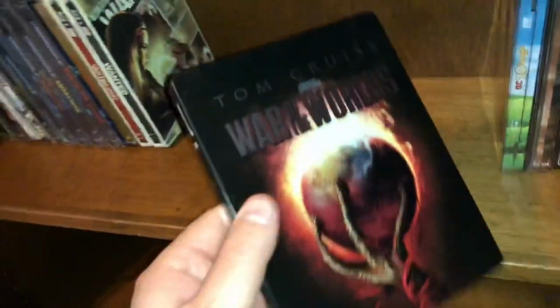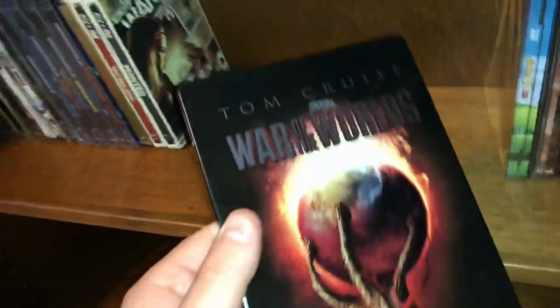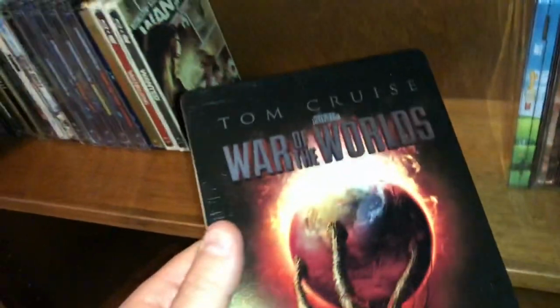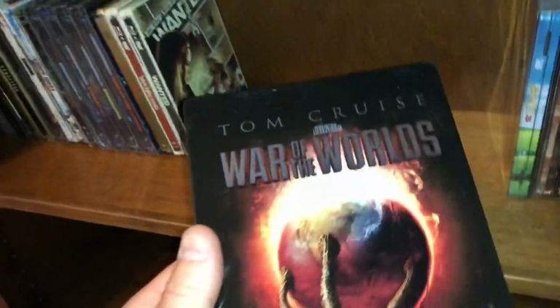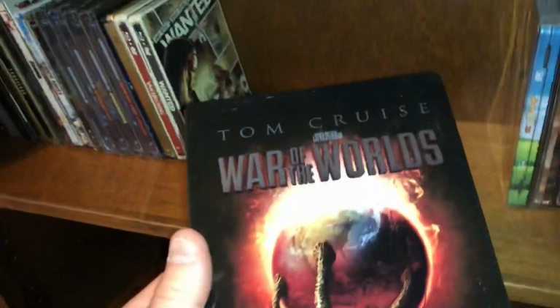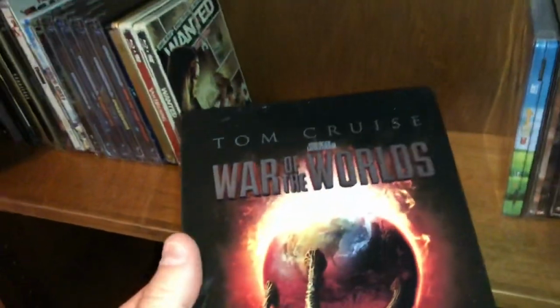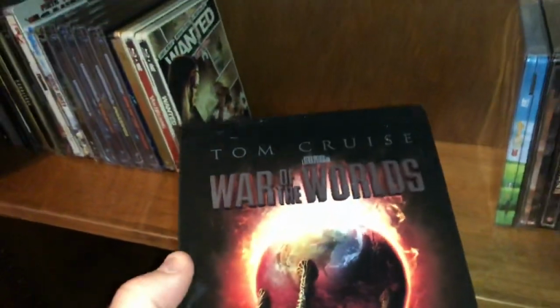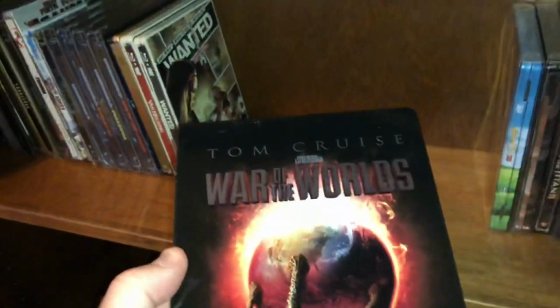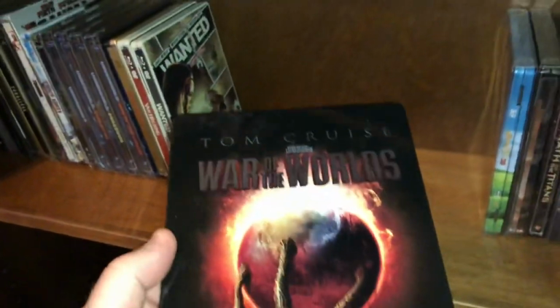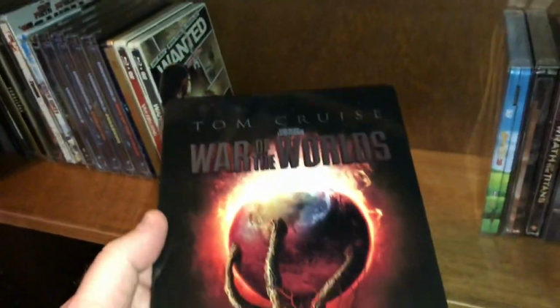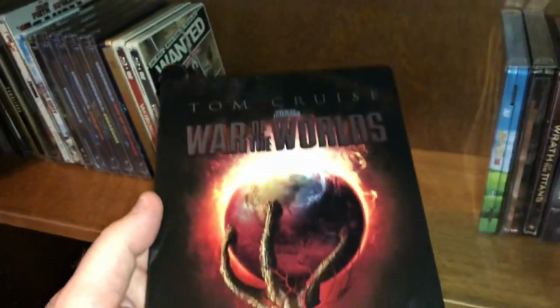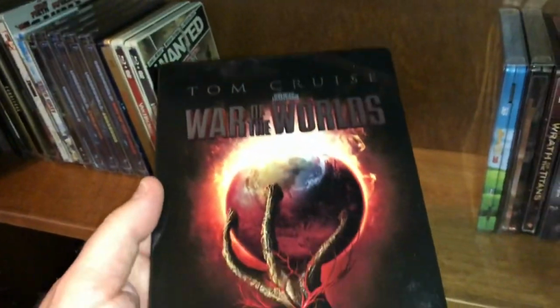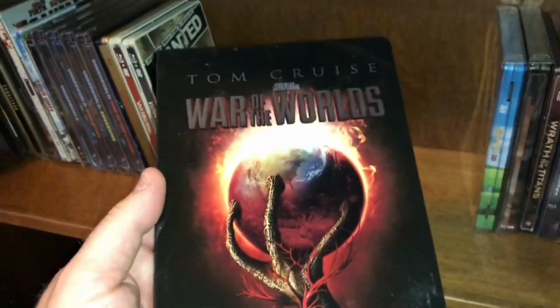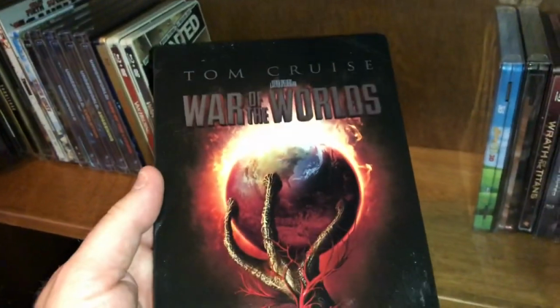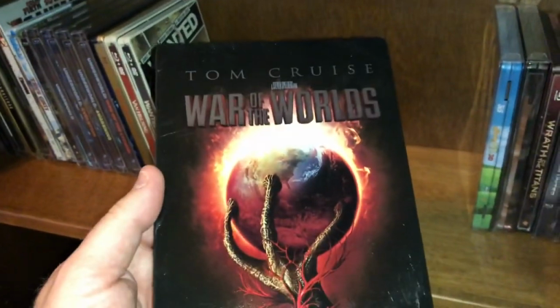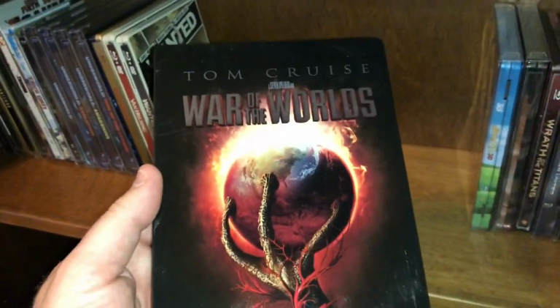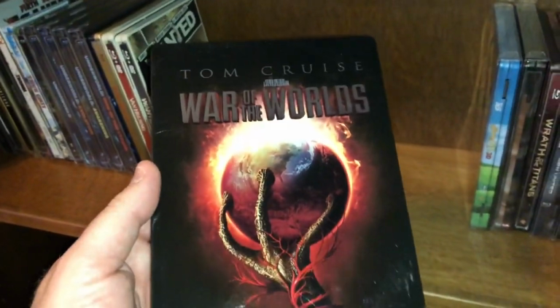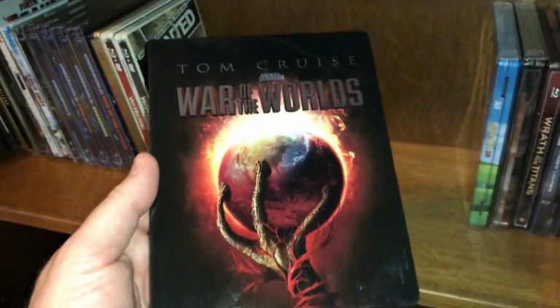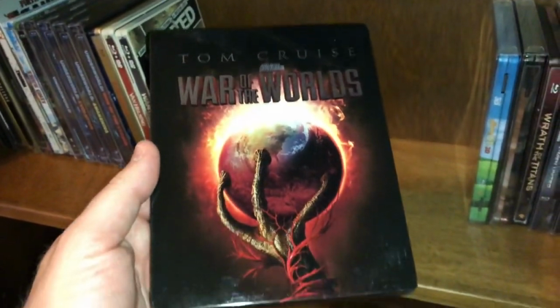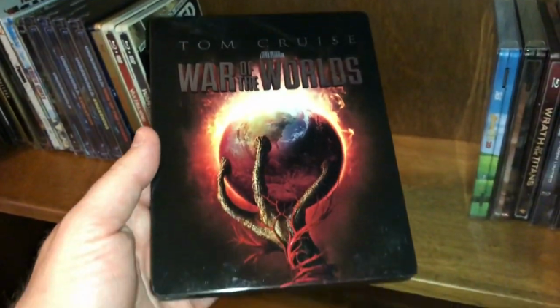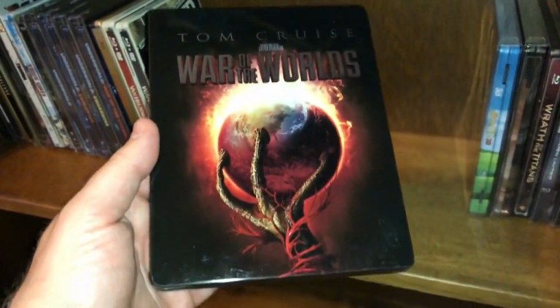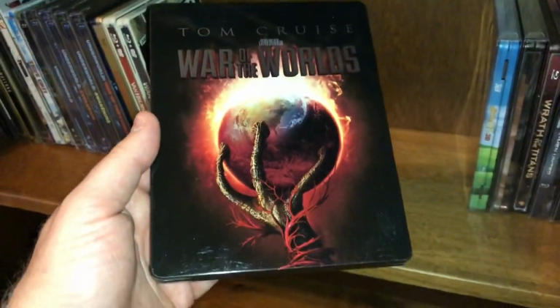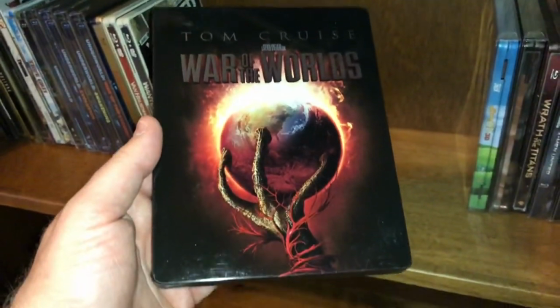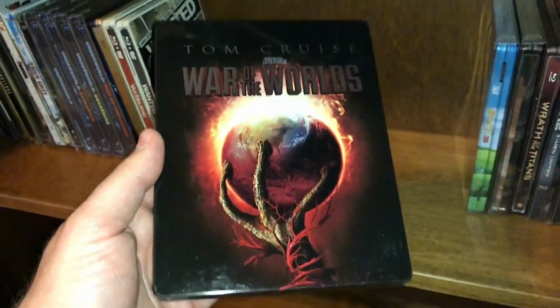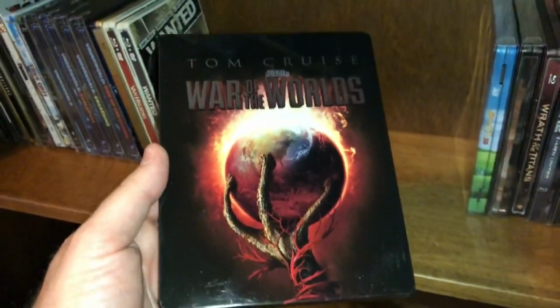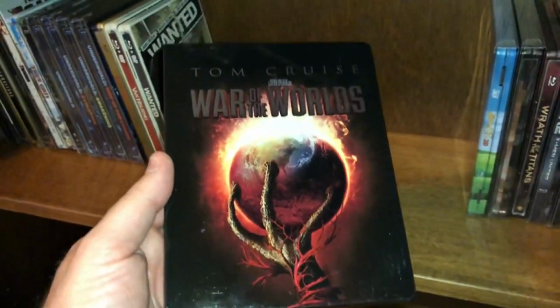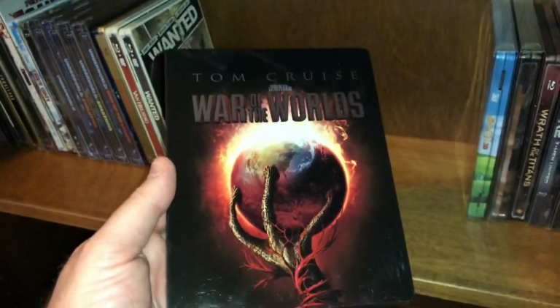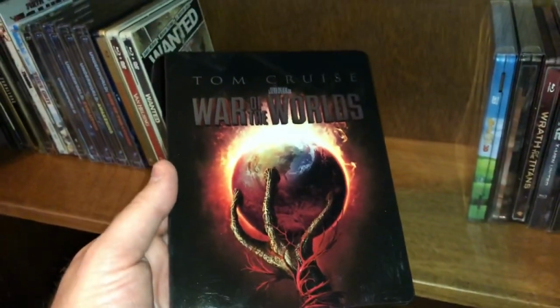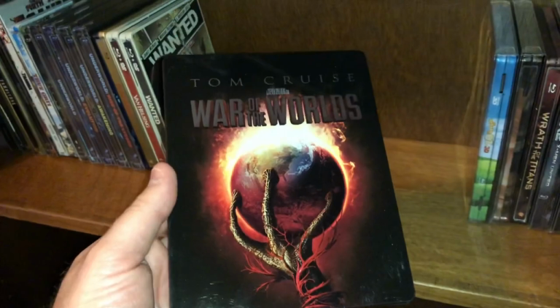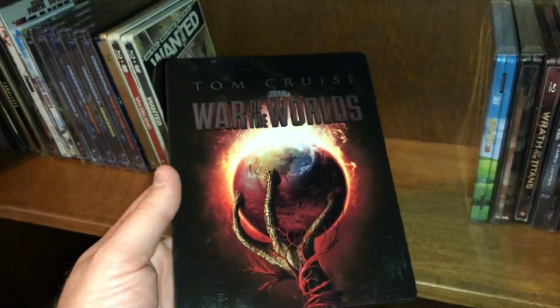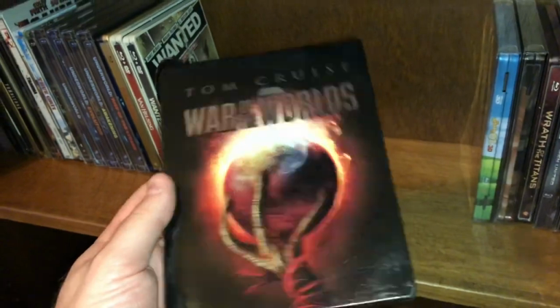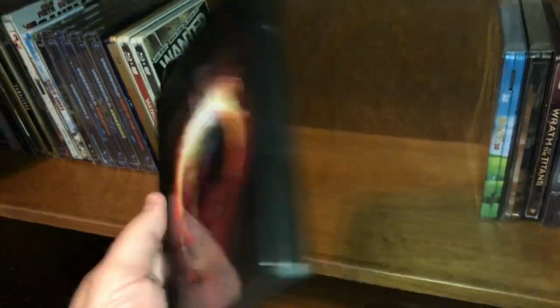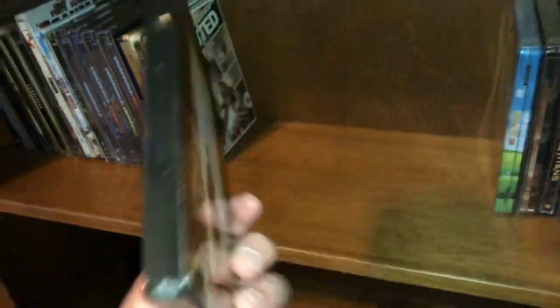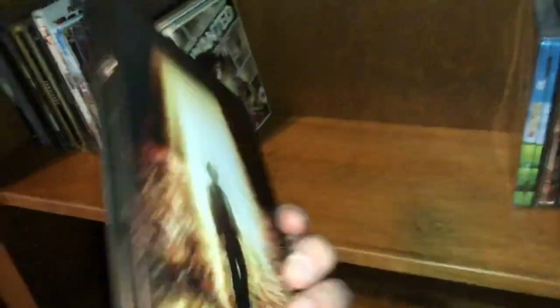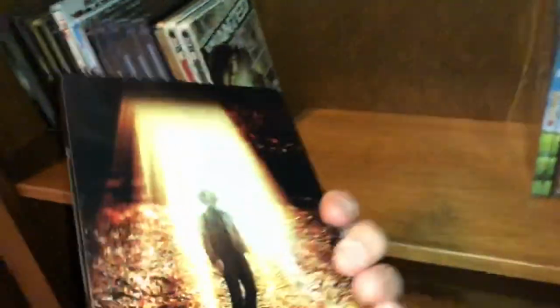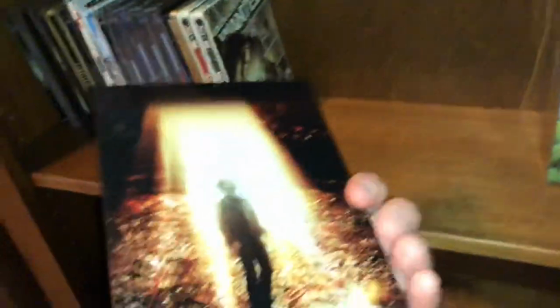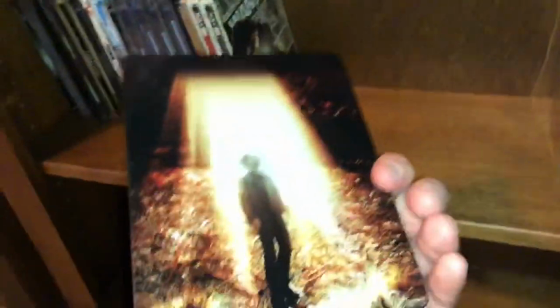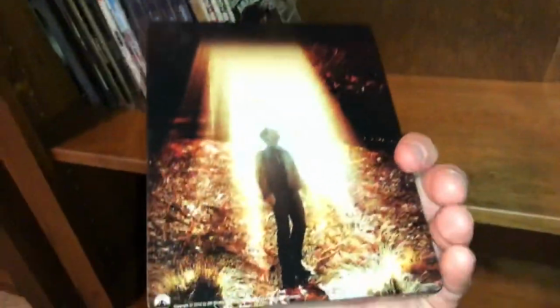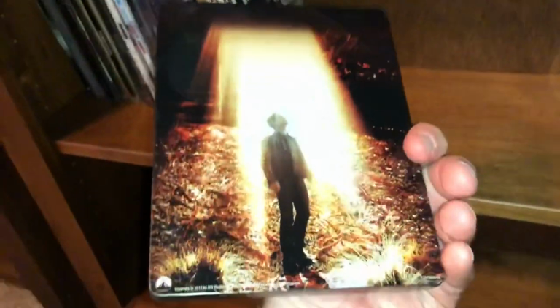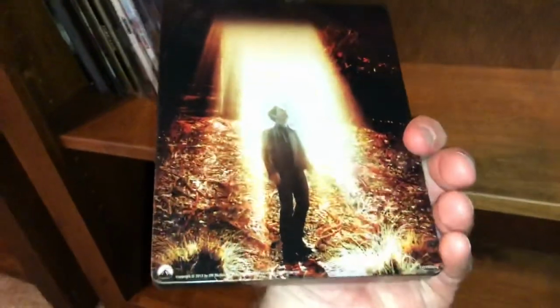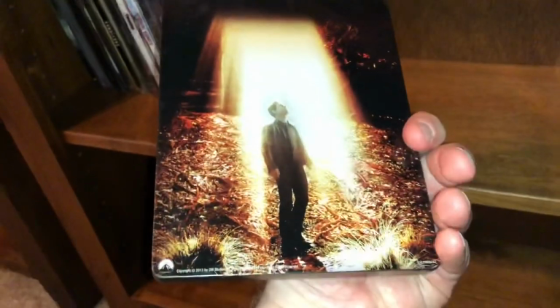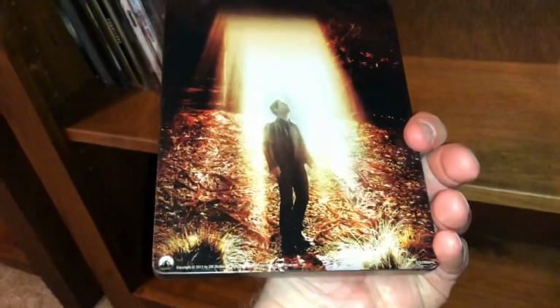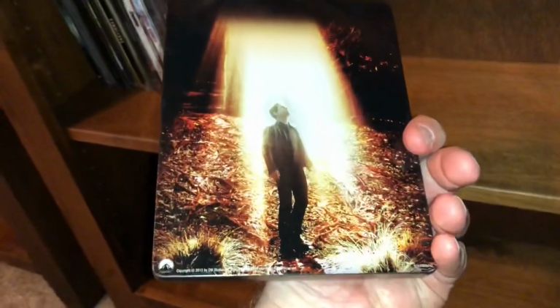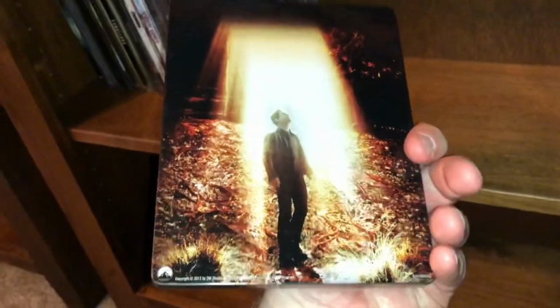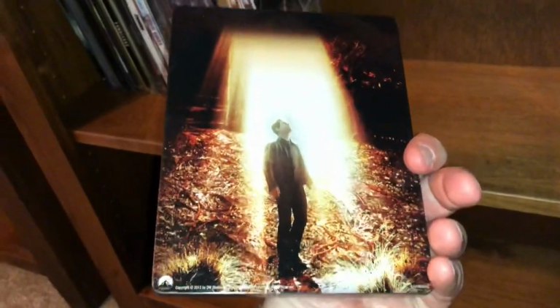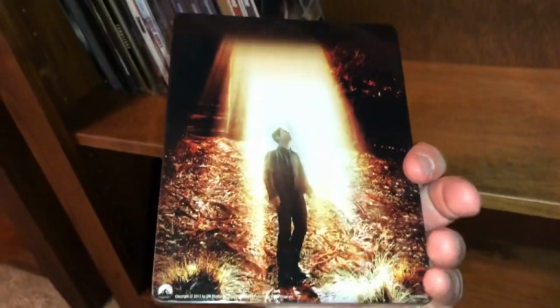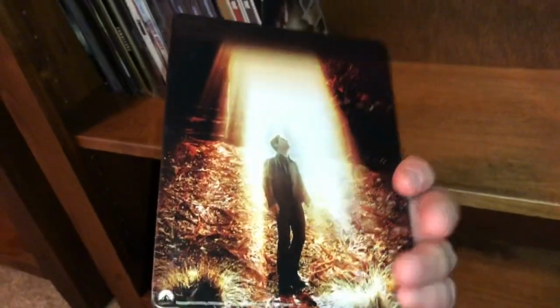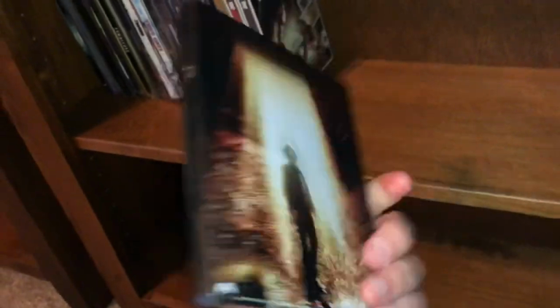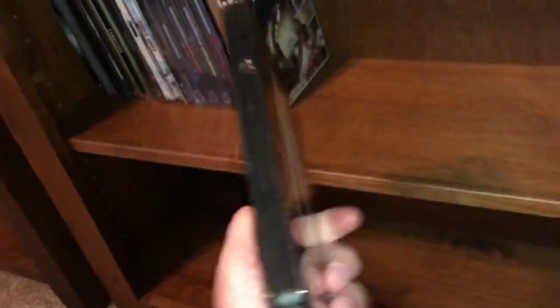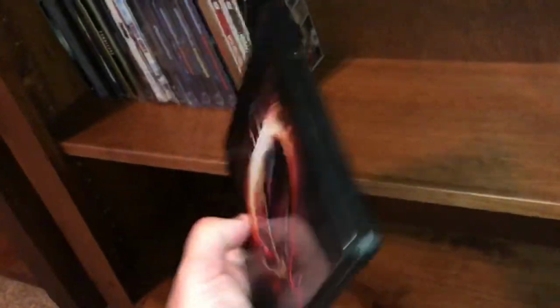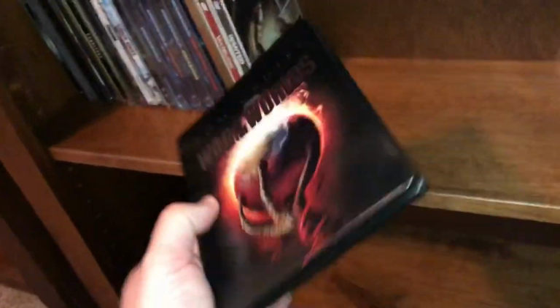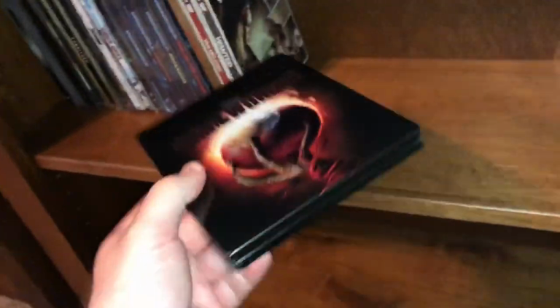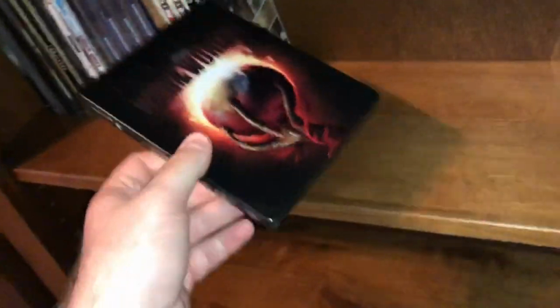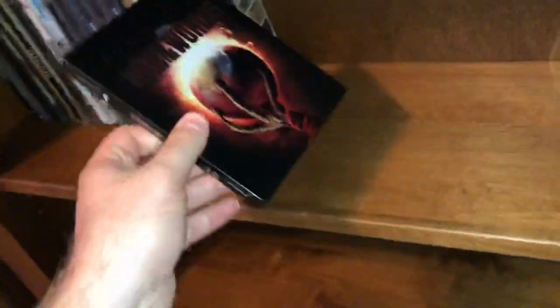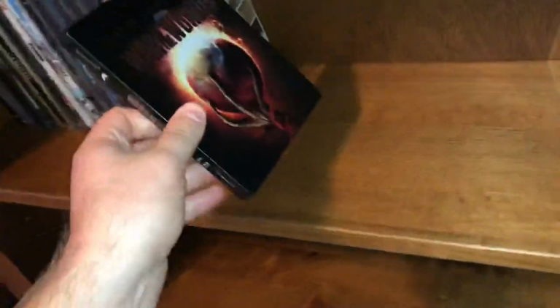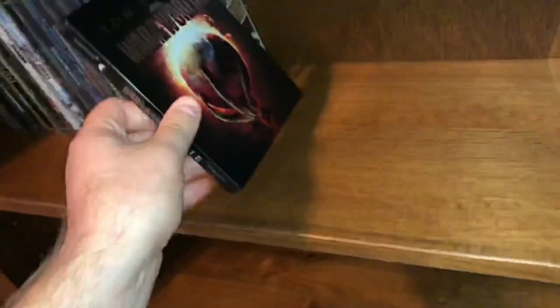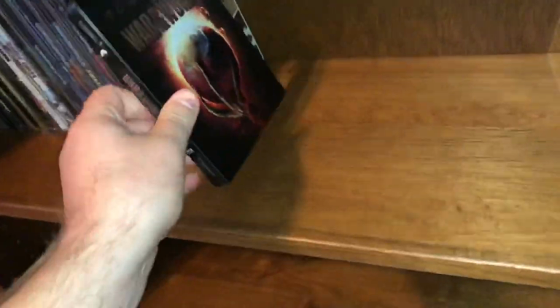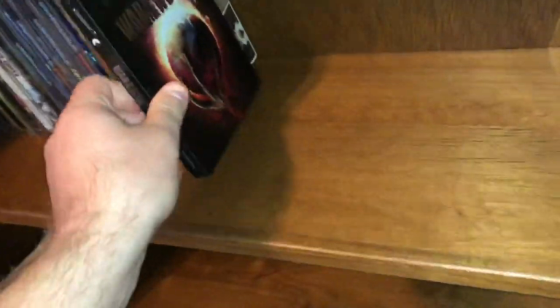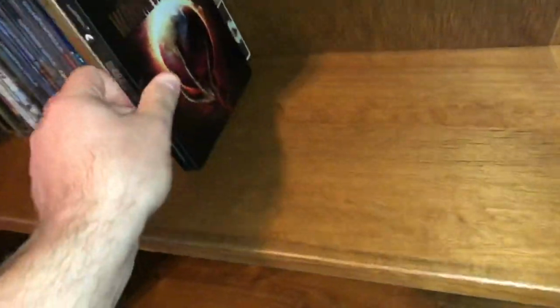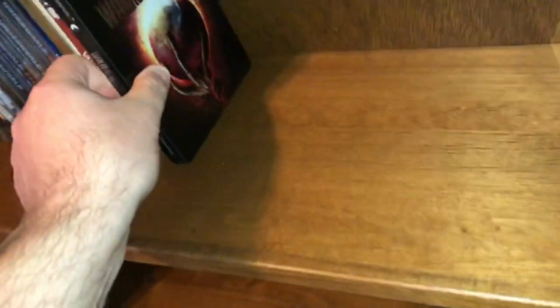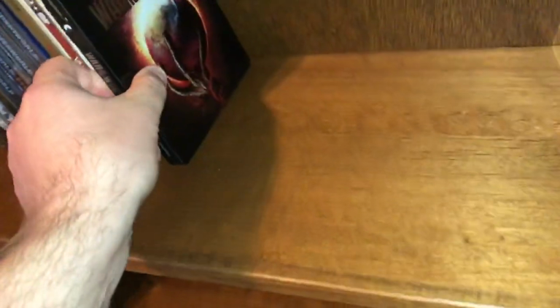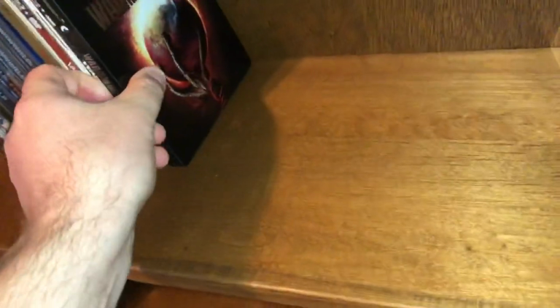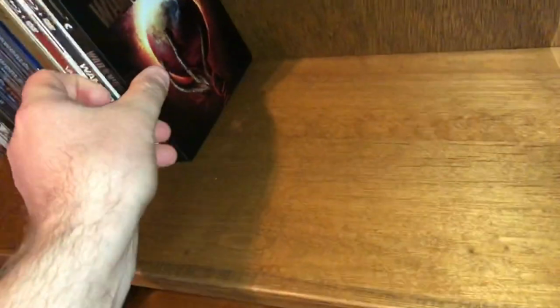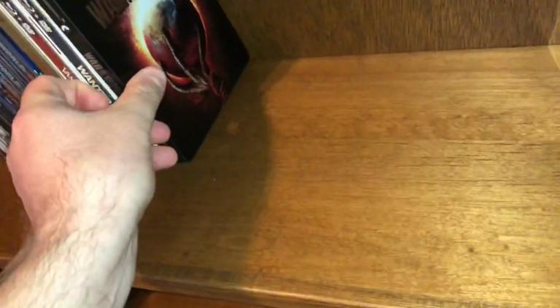Another Tom Cruise movie — War of the Worlds. I had fun with it, I thought it was a decent movie.